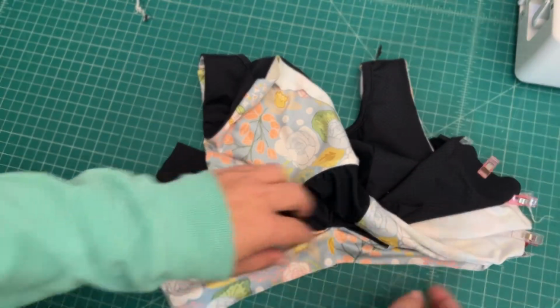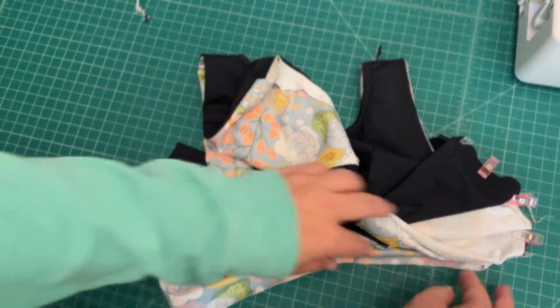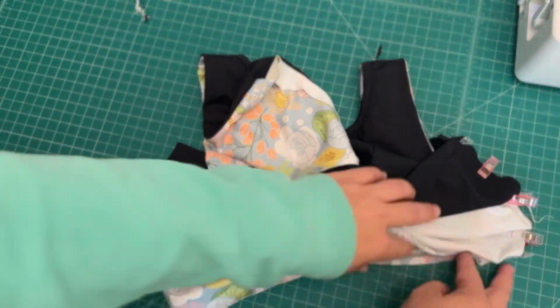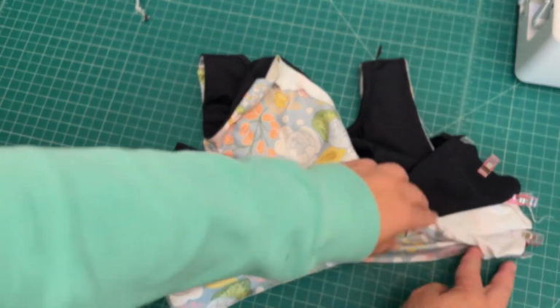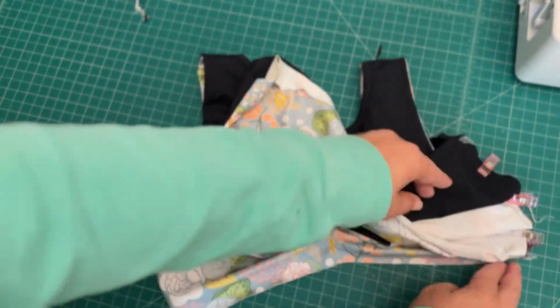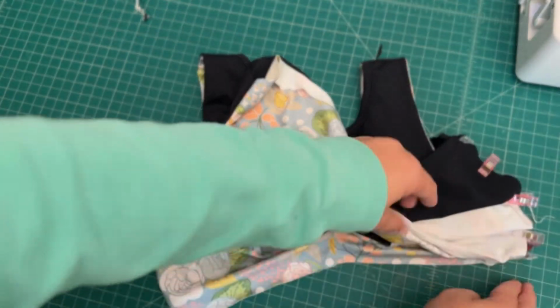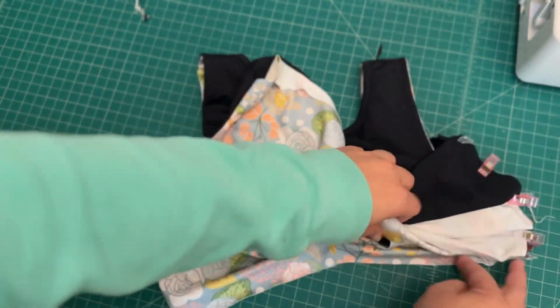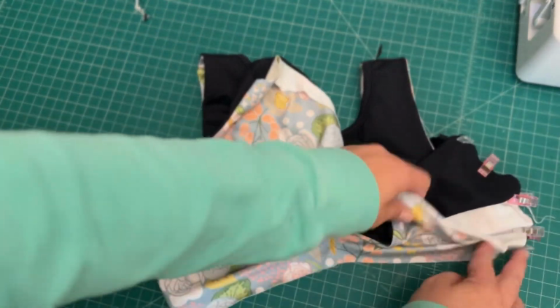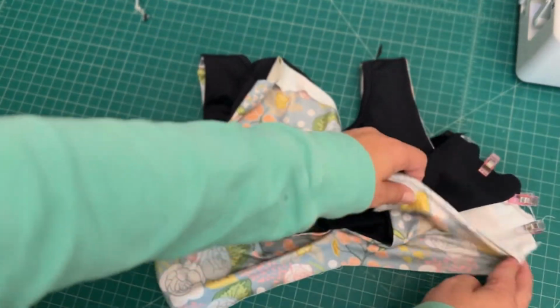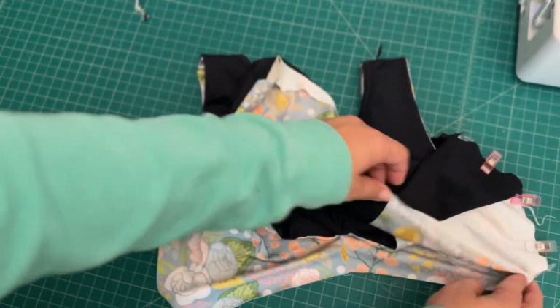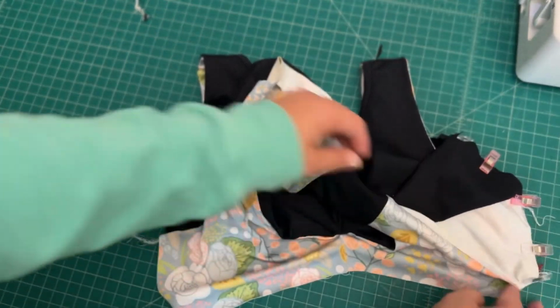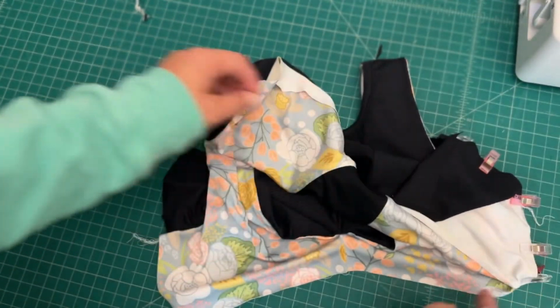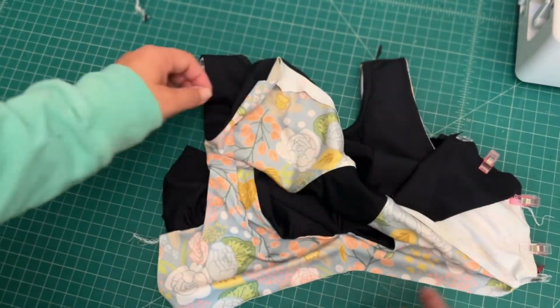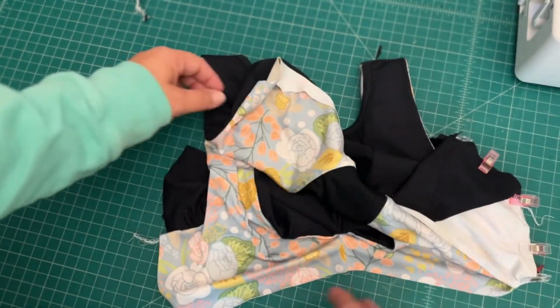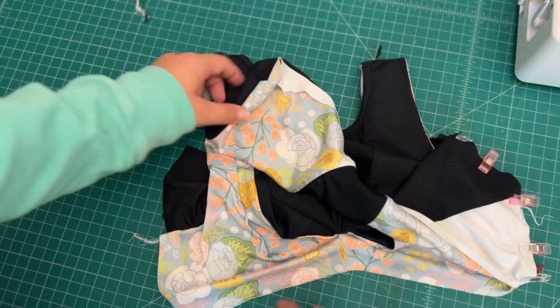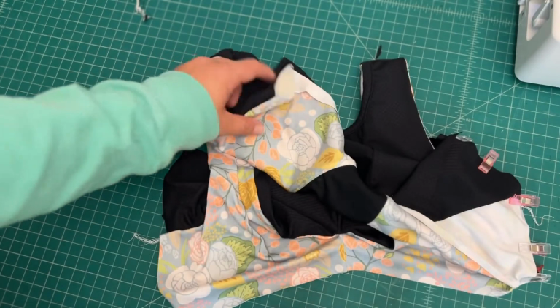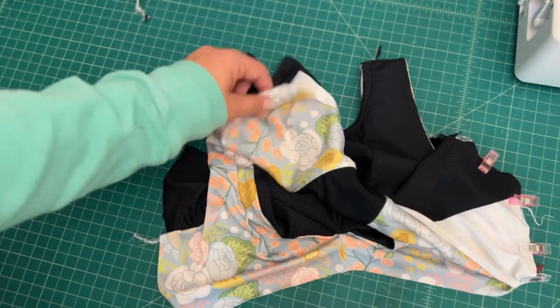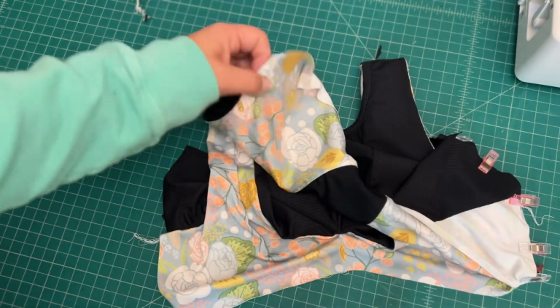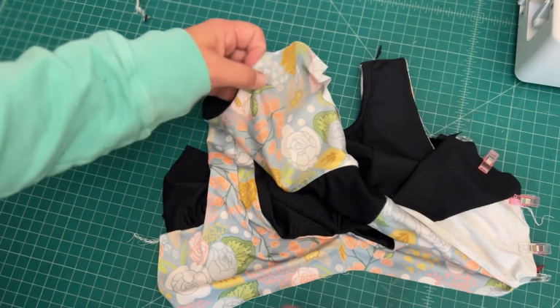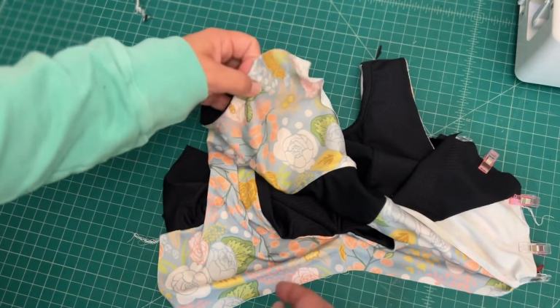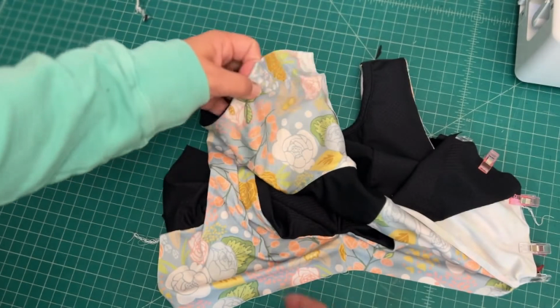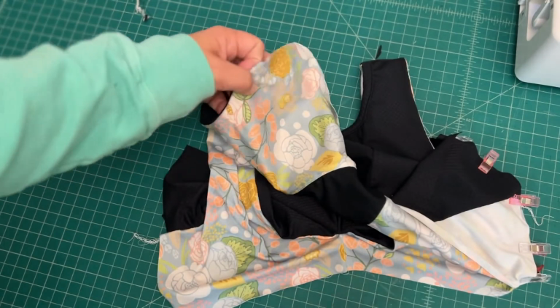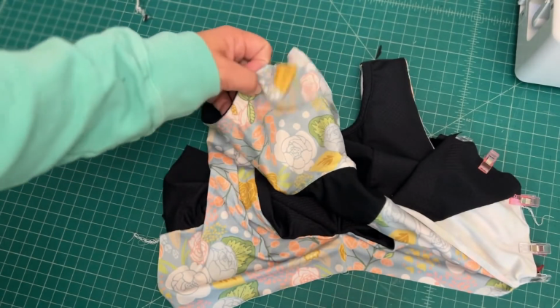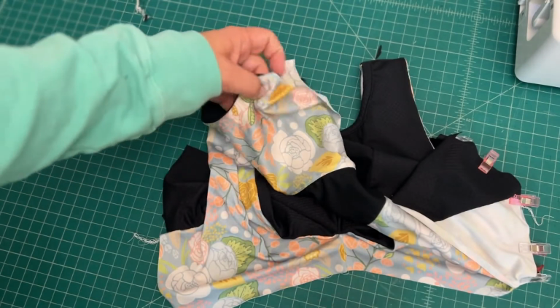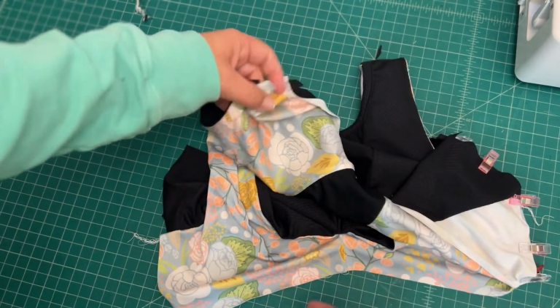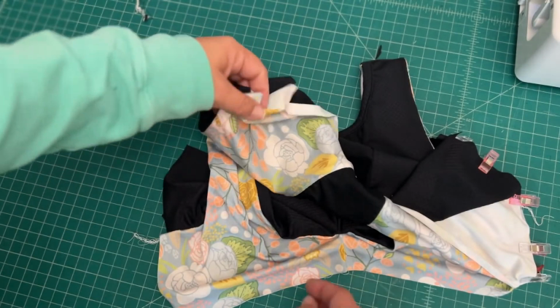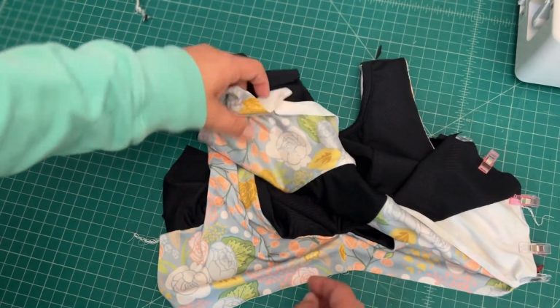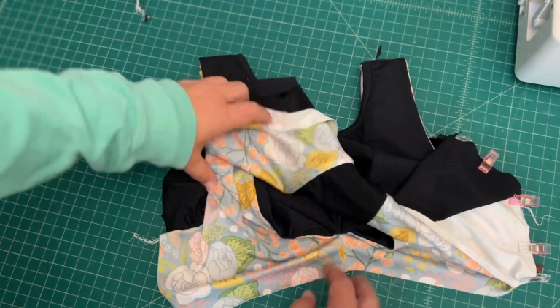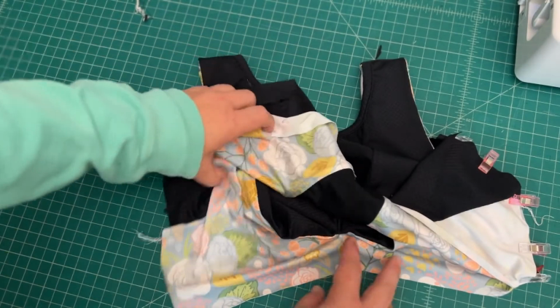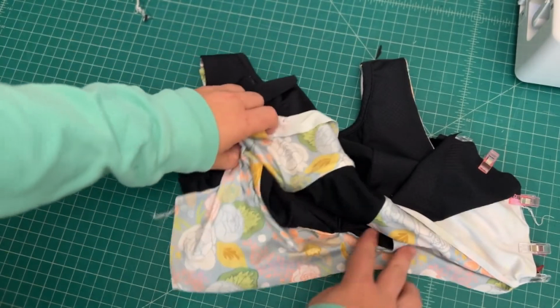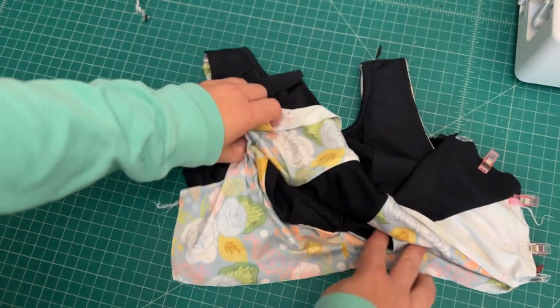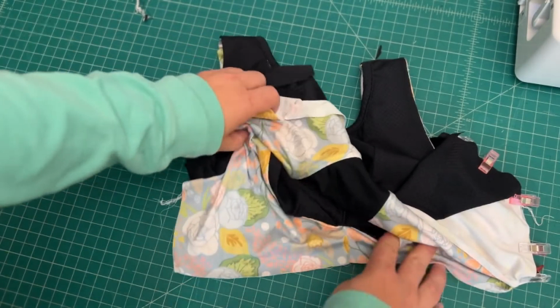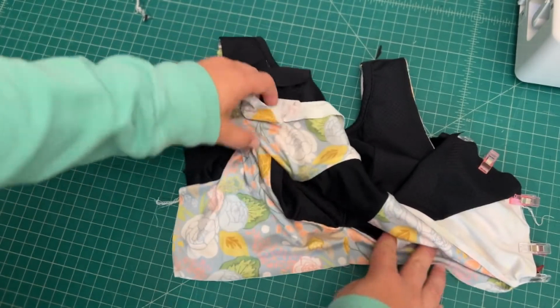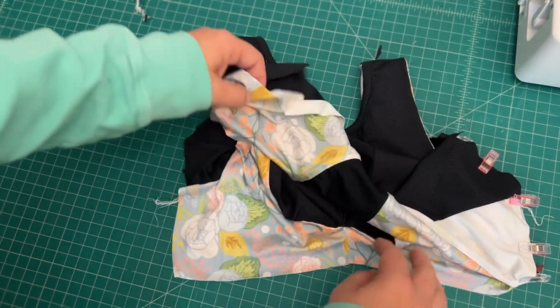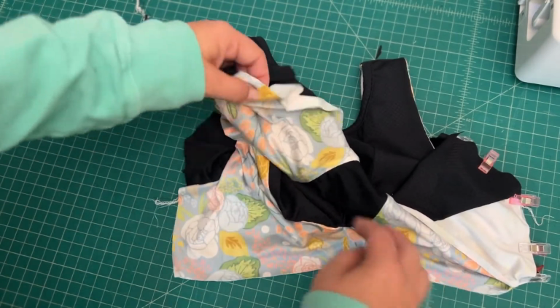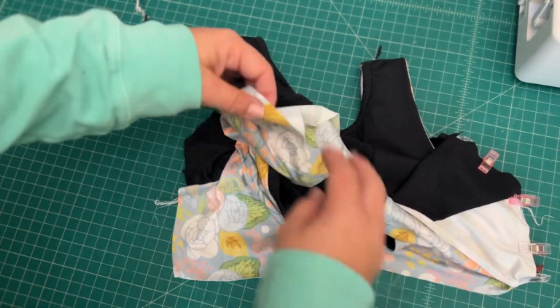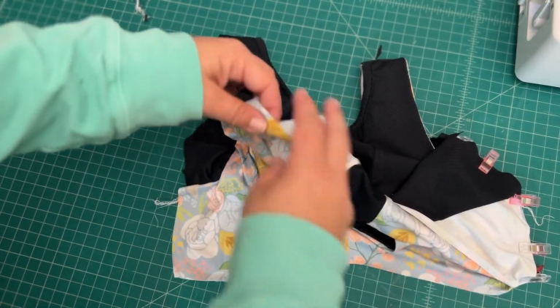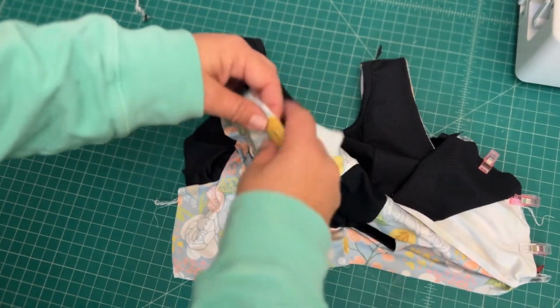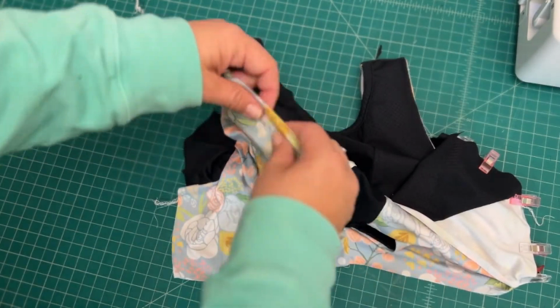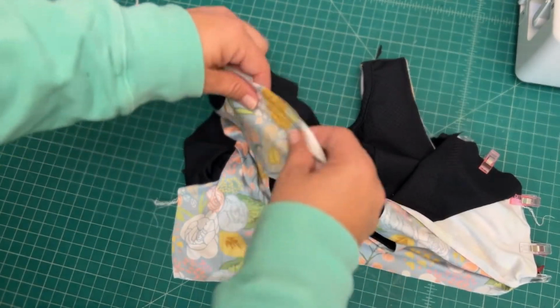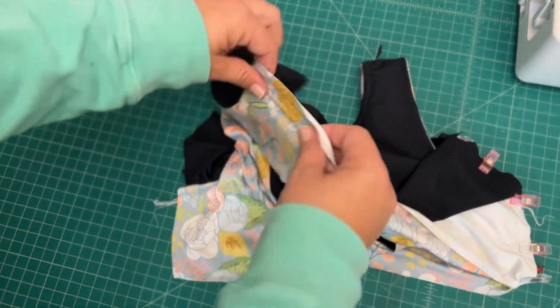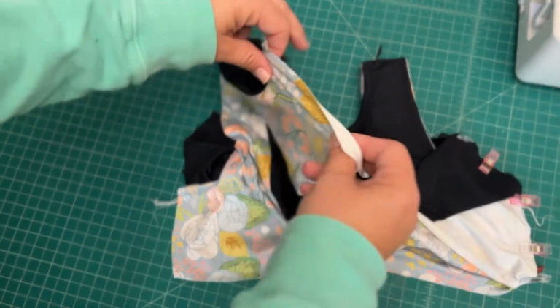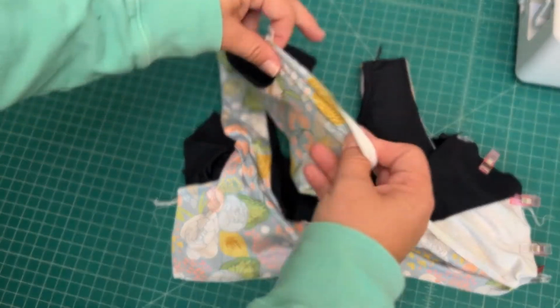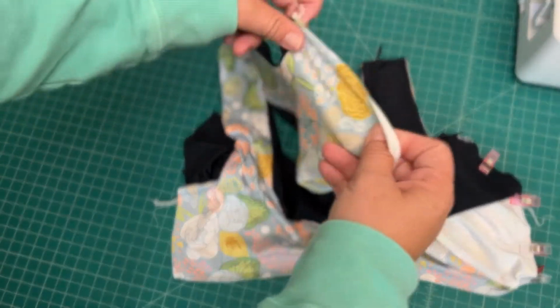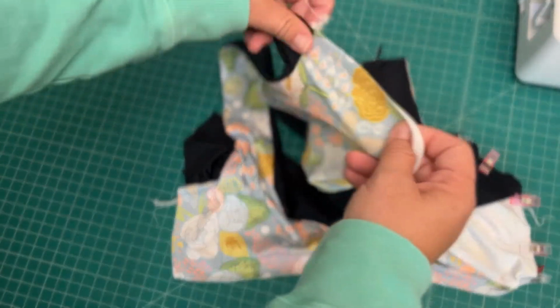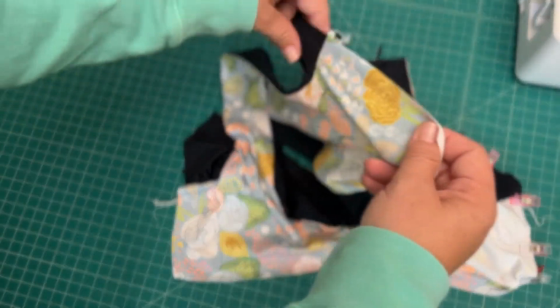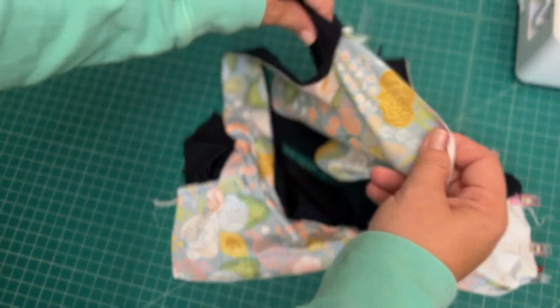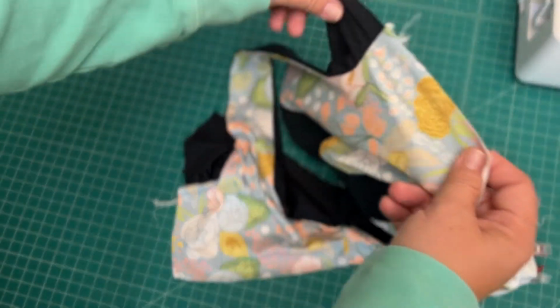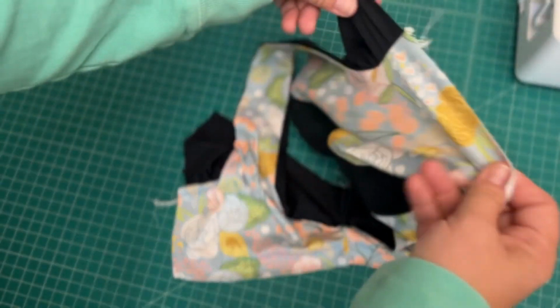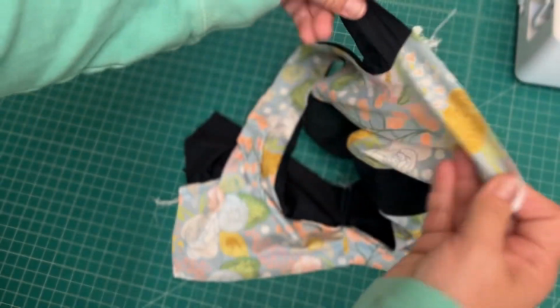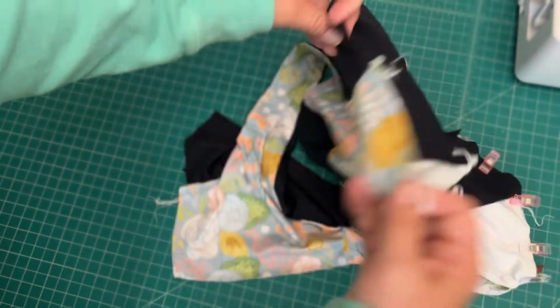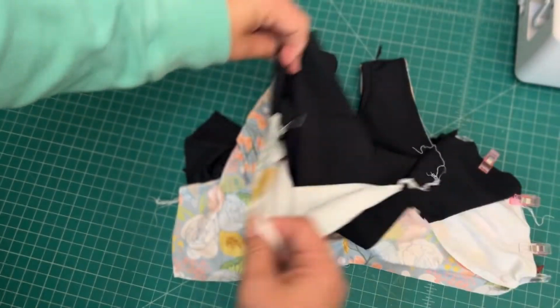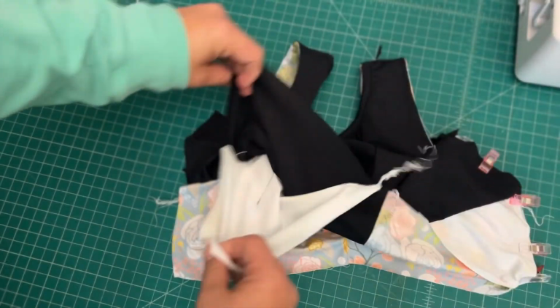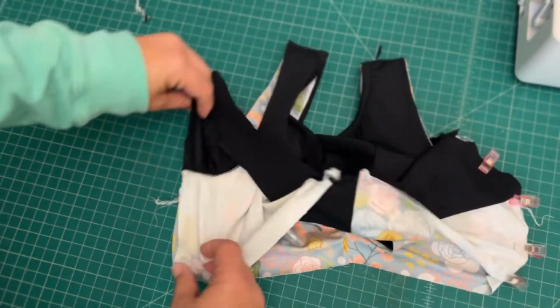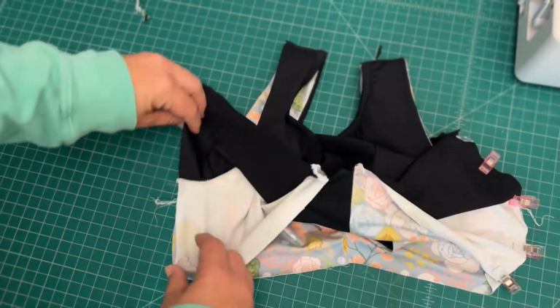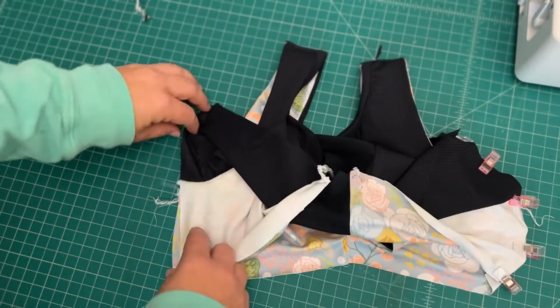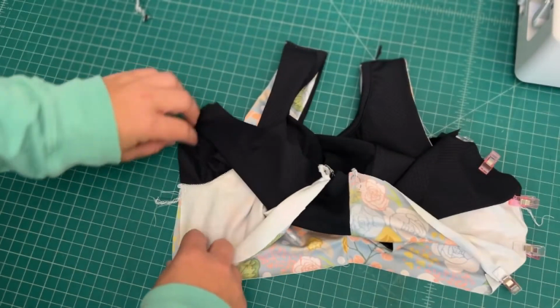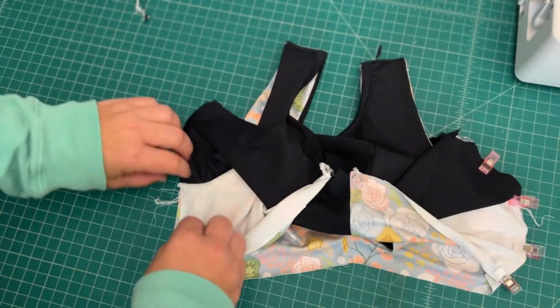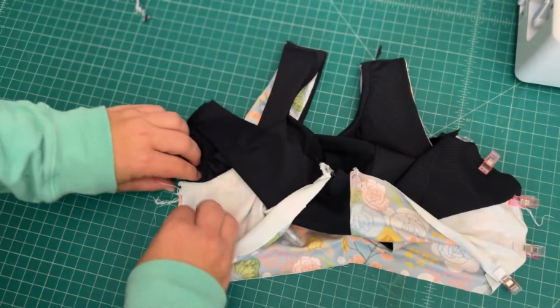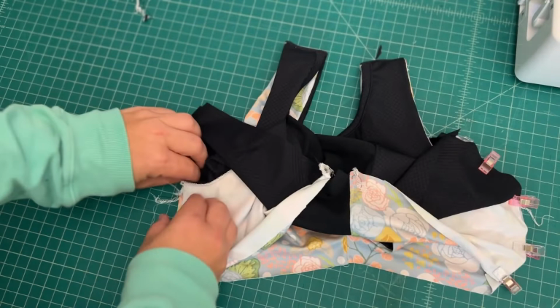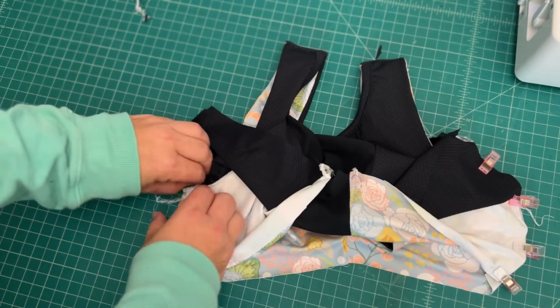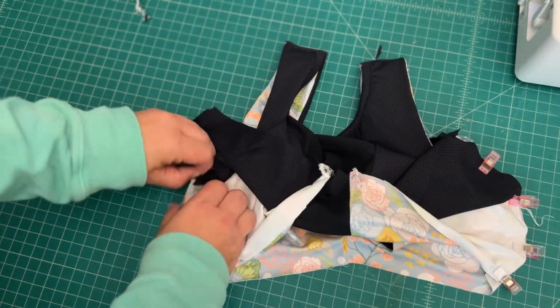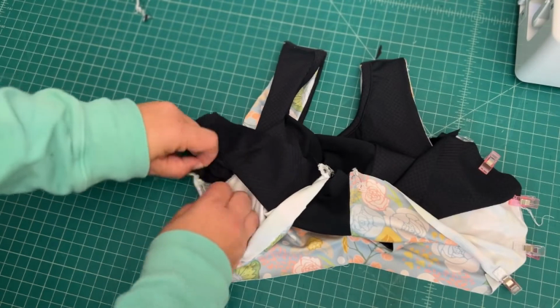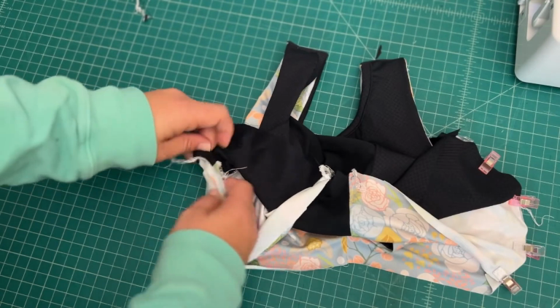I'm just going to open up the other side and go ahead and put clips there as well, and then I'll sew up both sides at the same time.